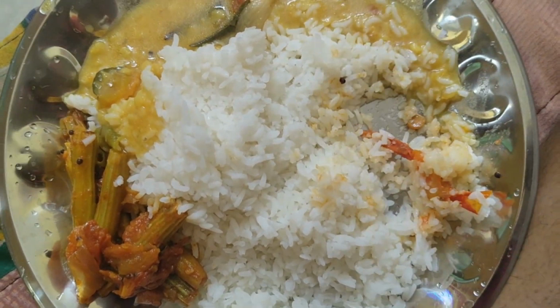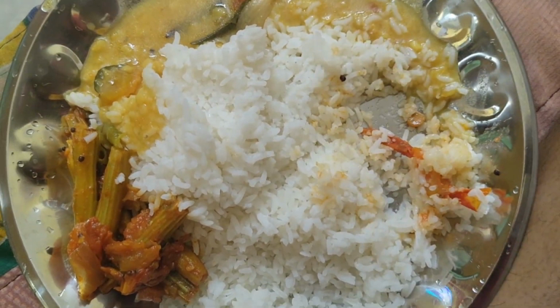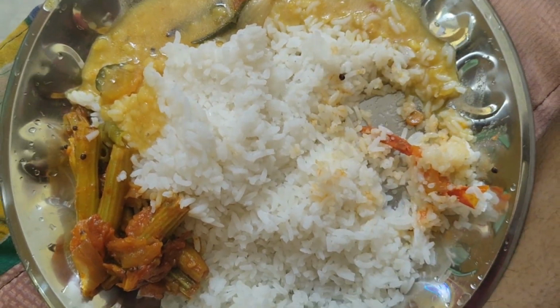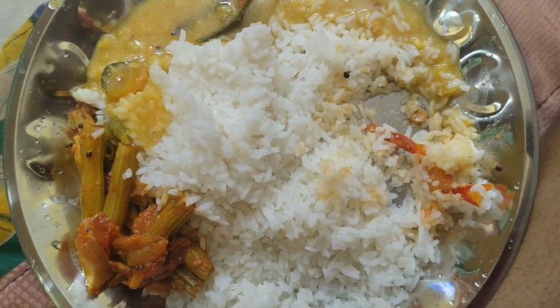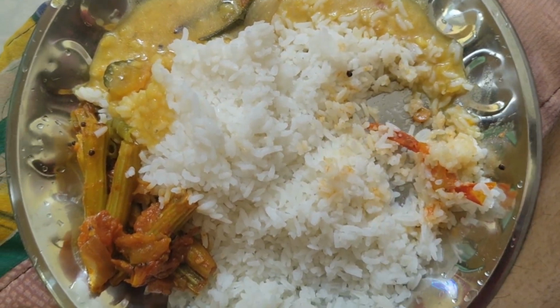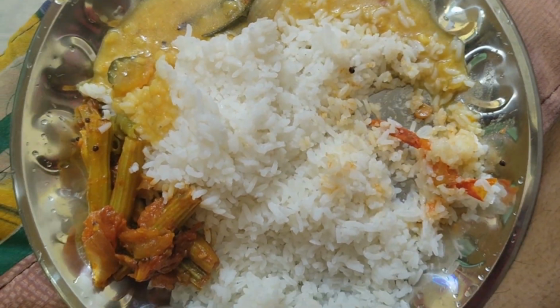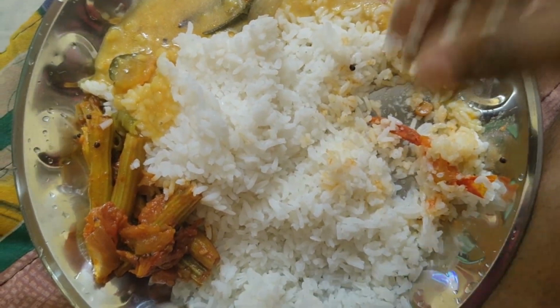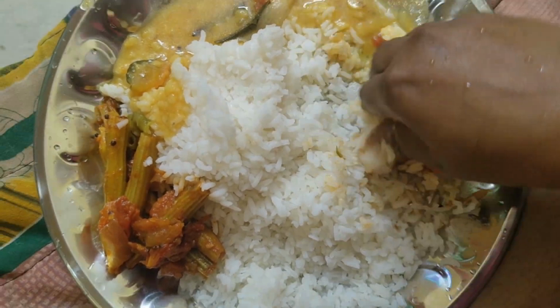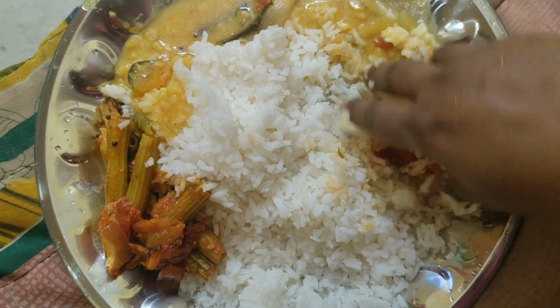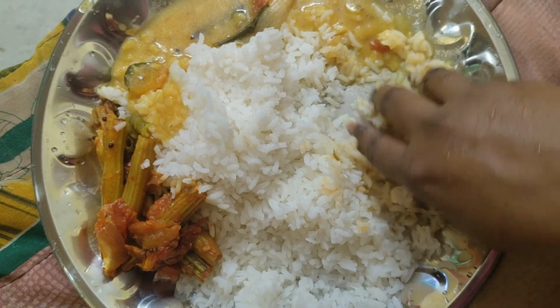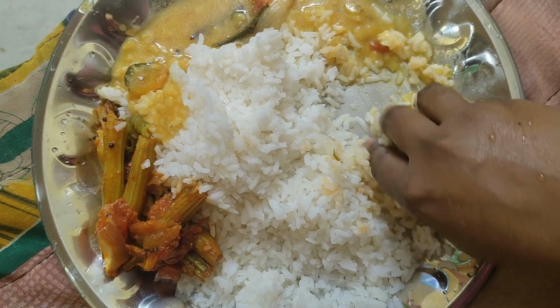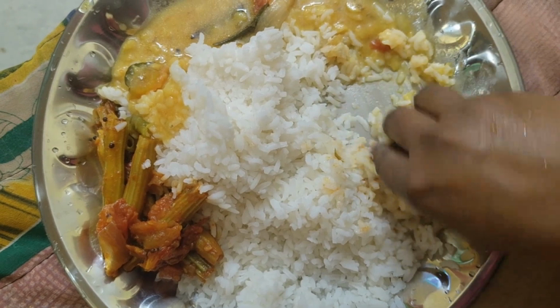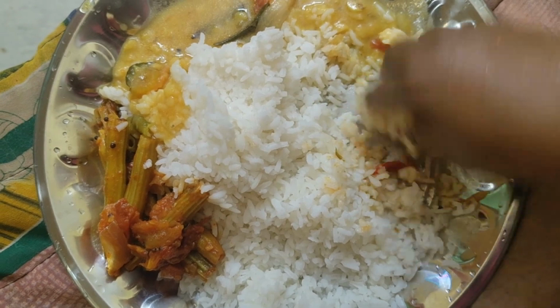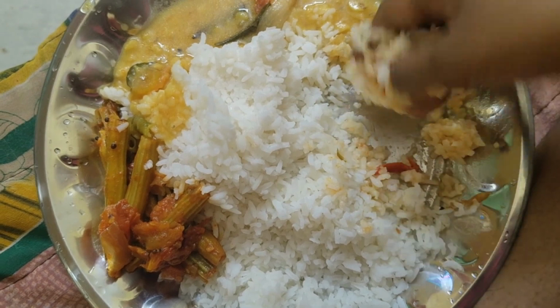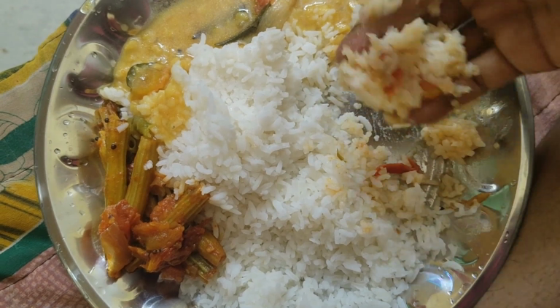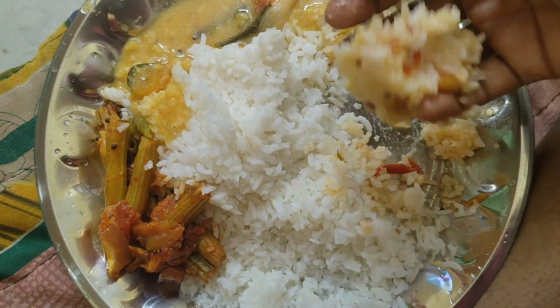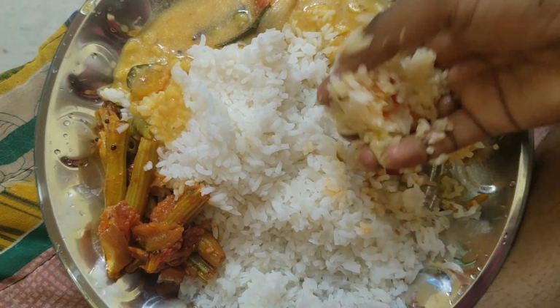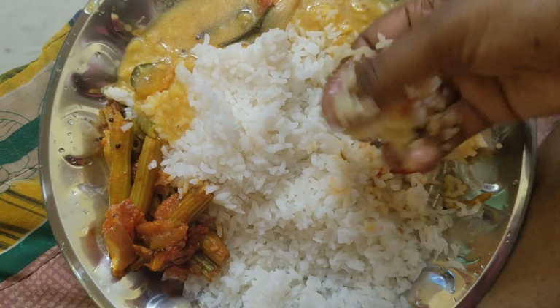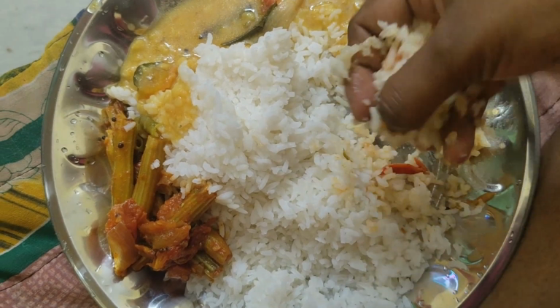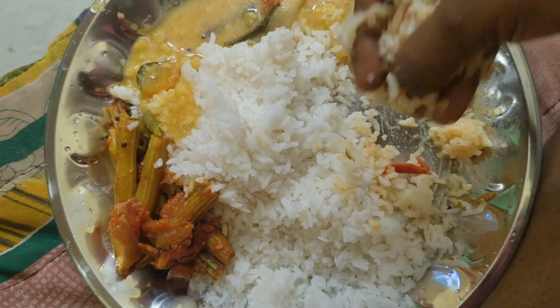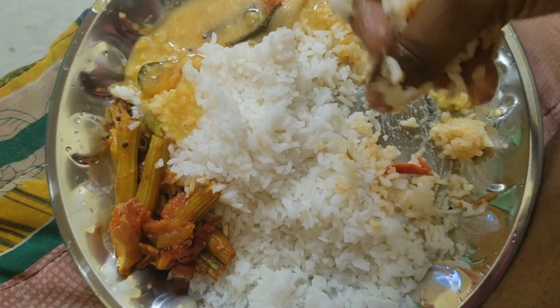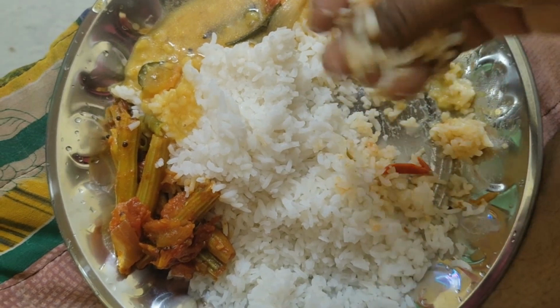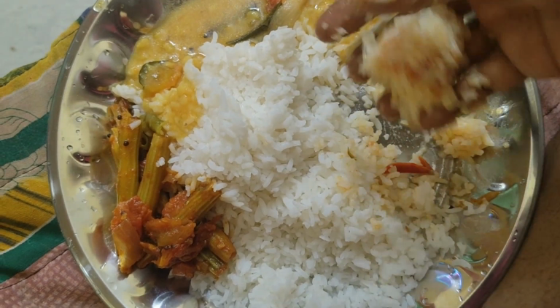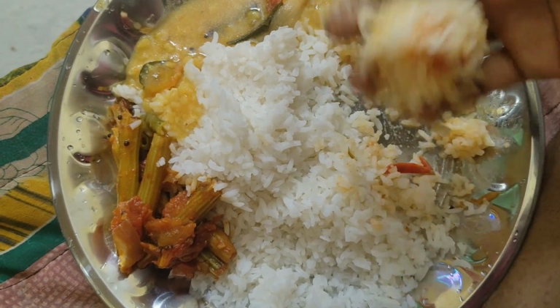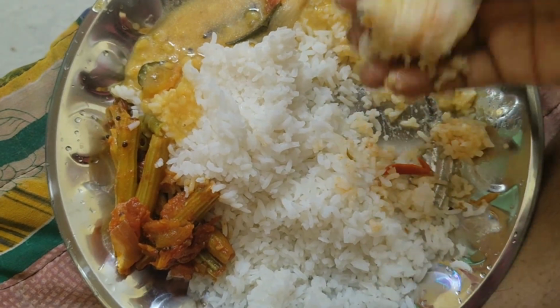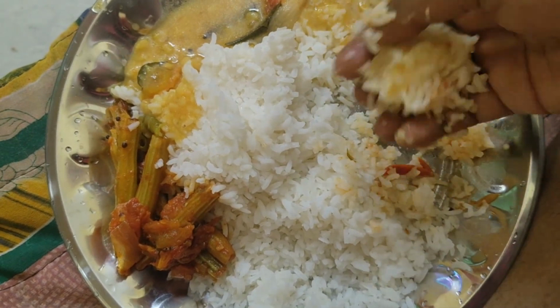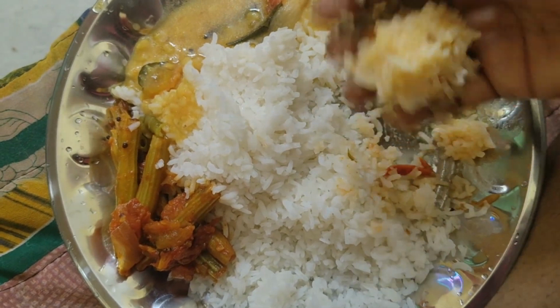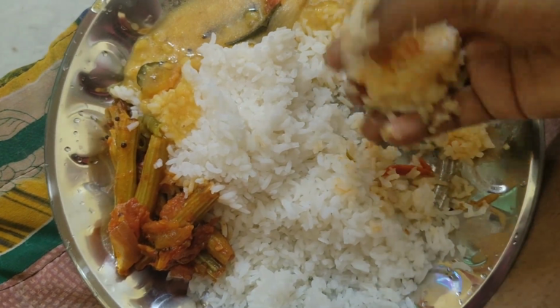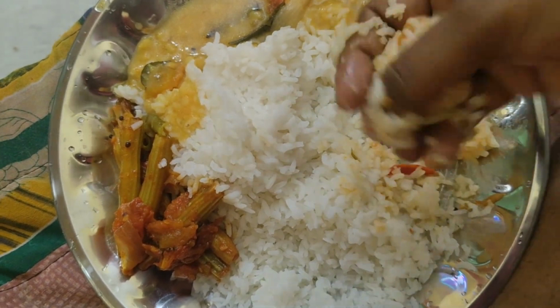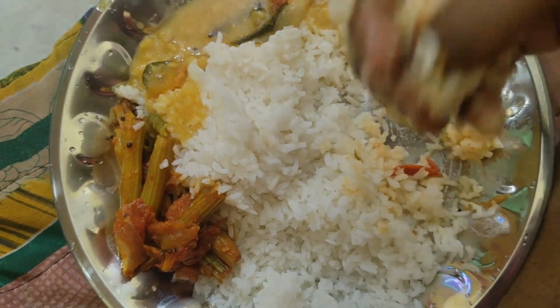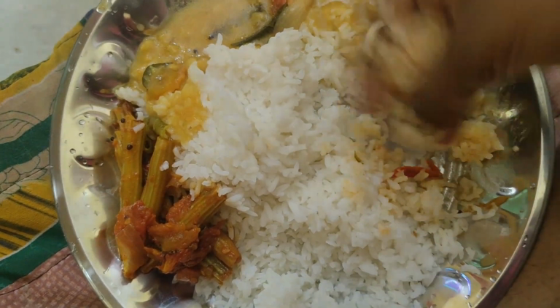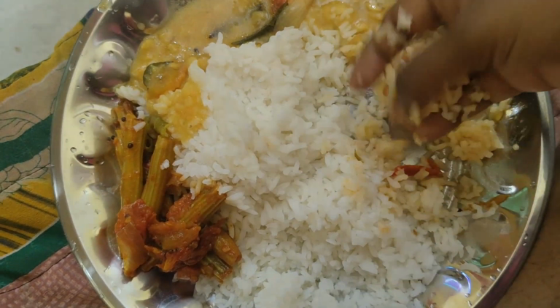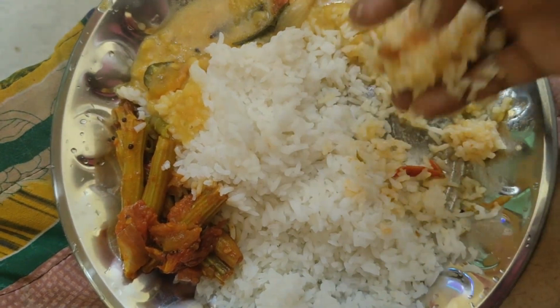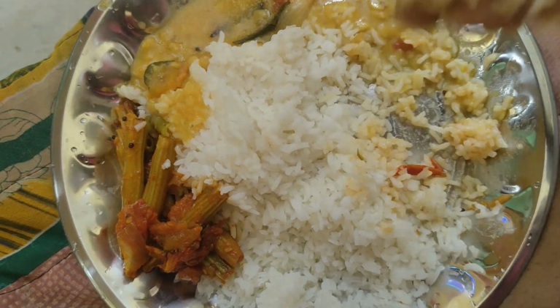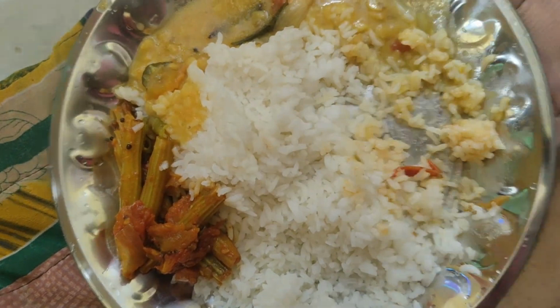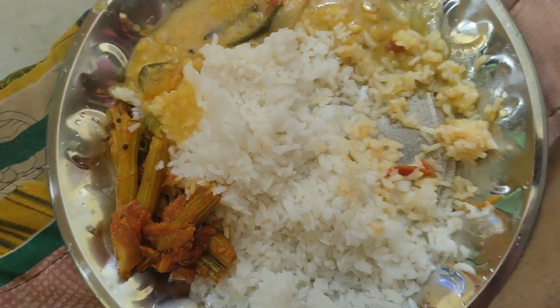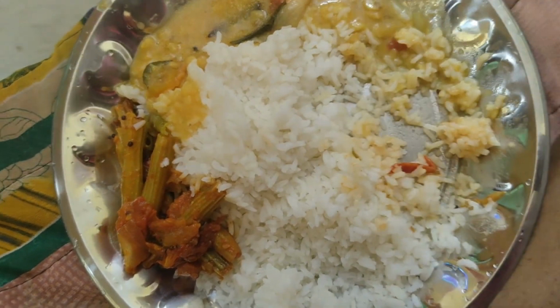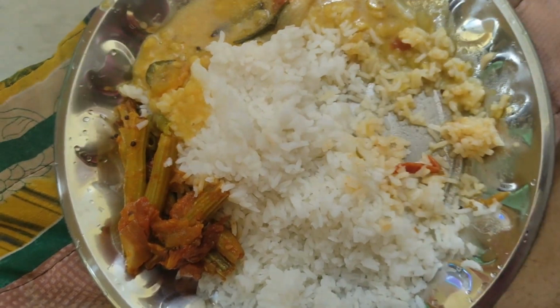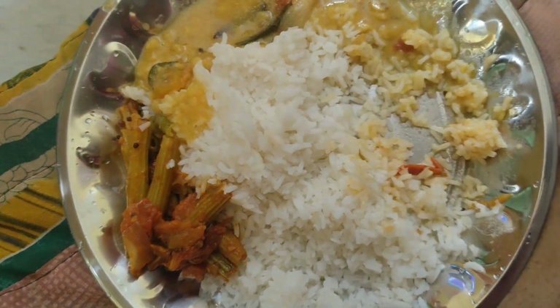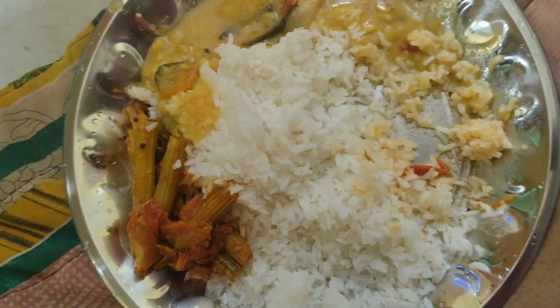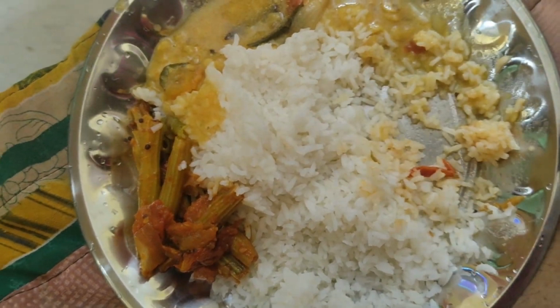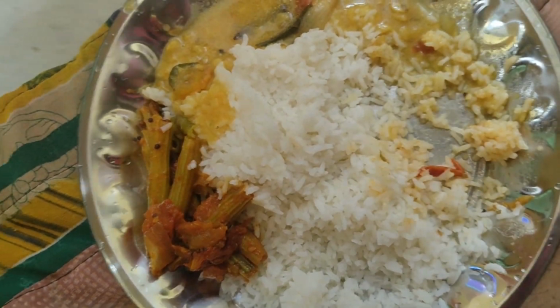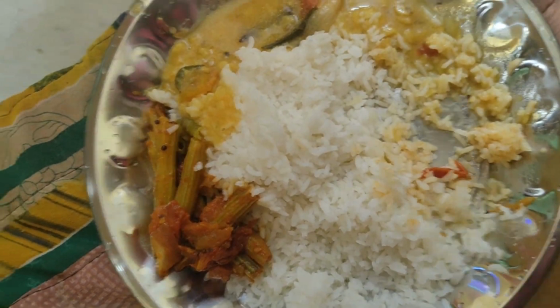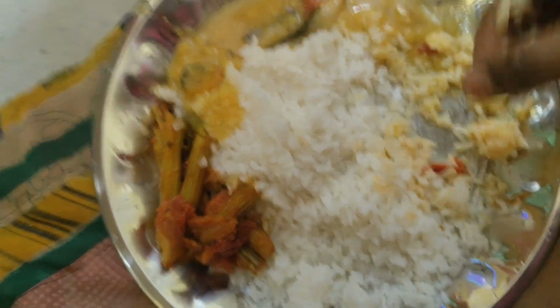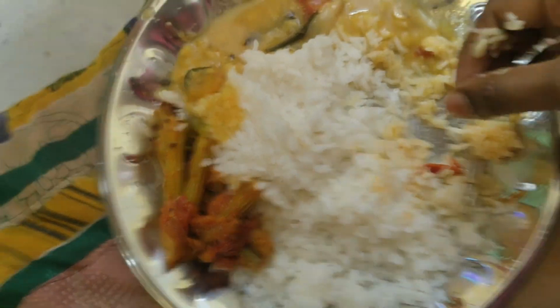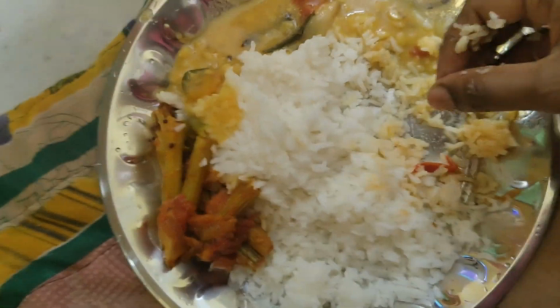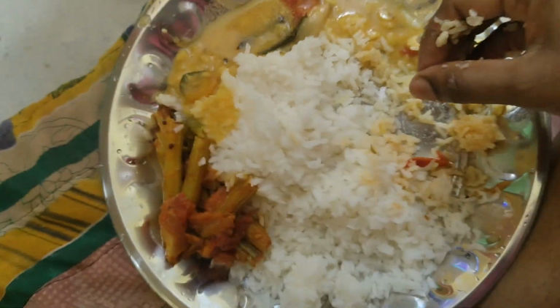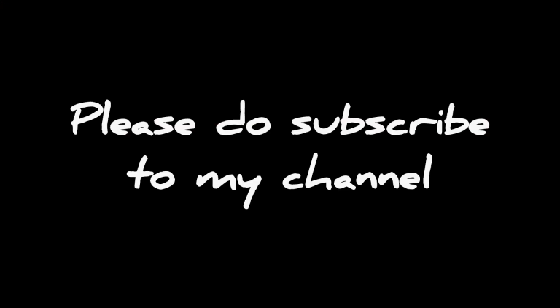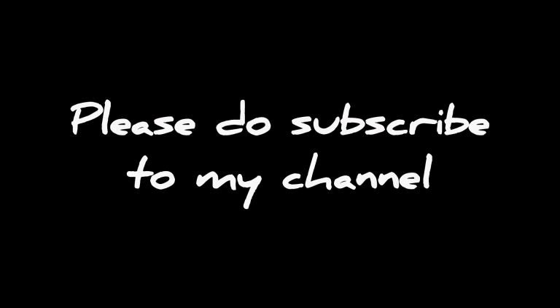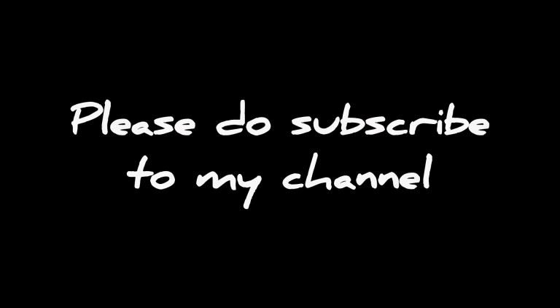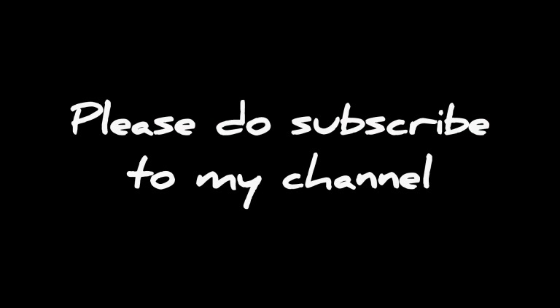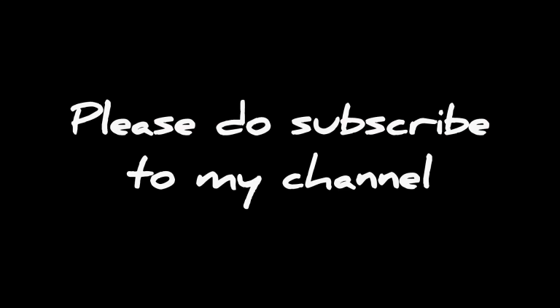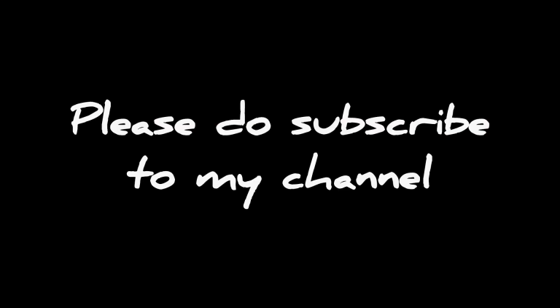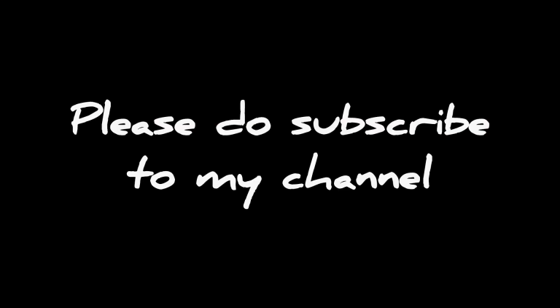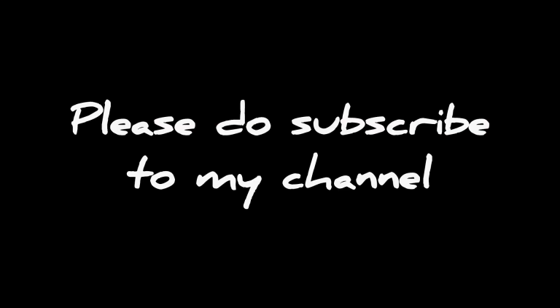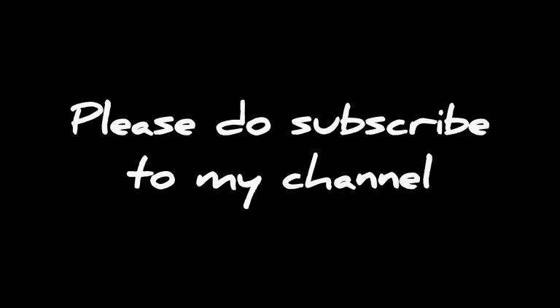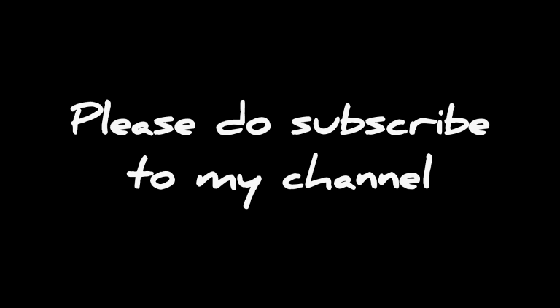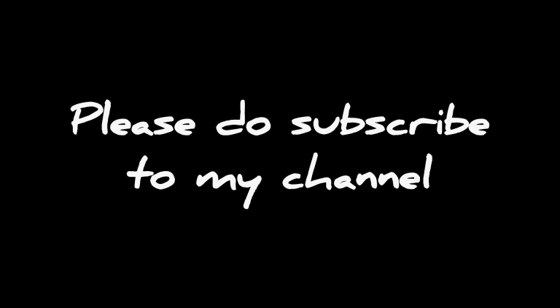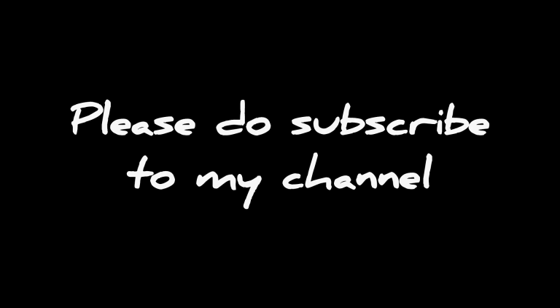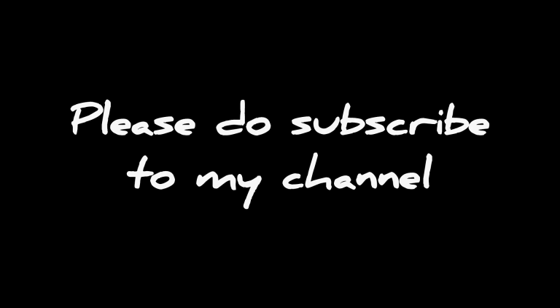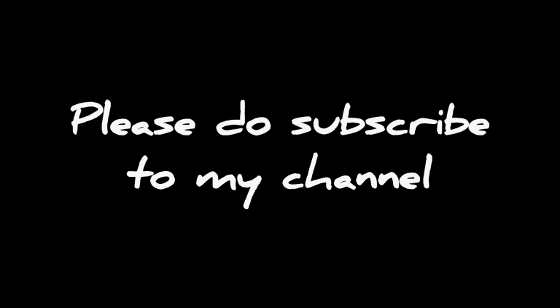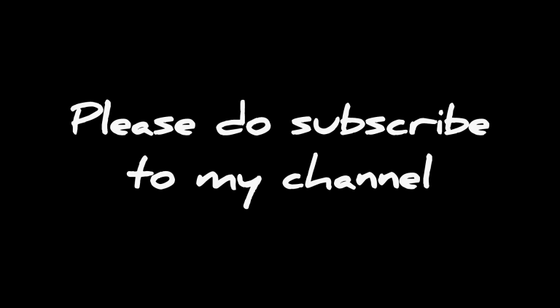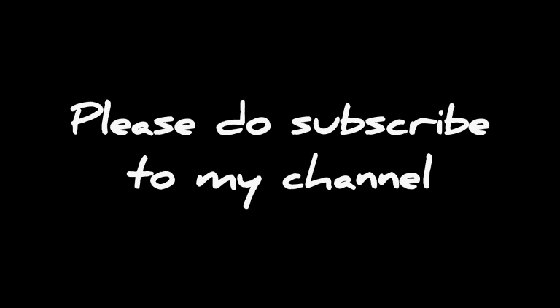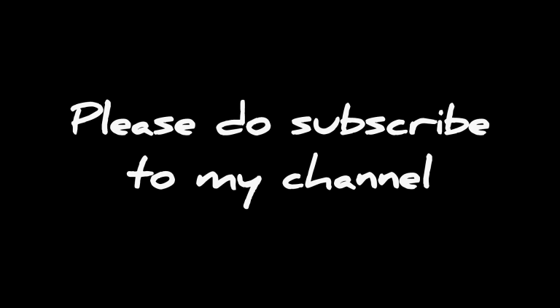Thank you guys. Thank you for watching this video. Please do like, share and subscribe to my channel, Tasty Trails.